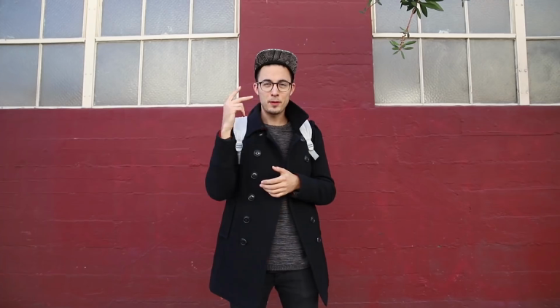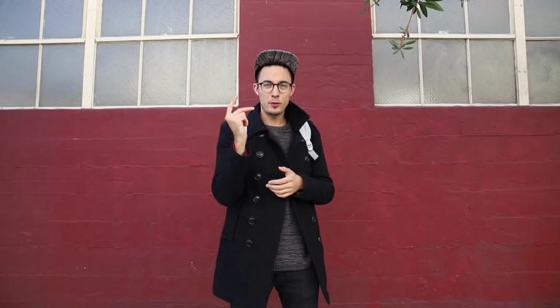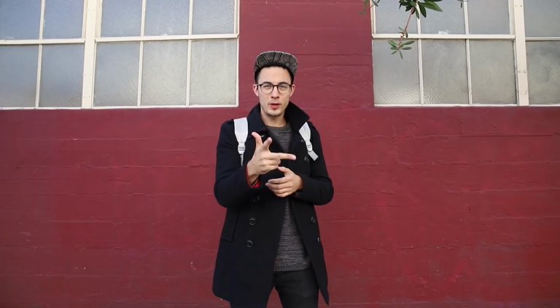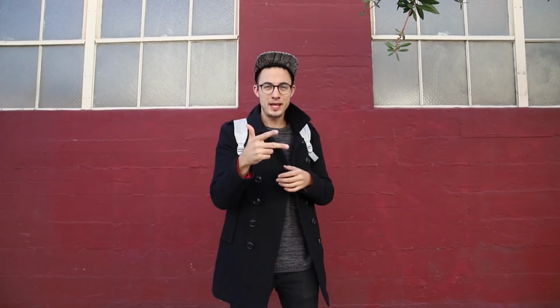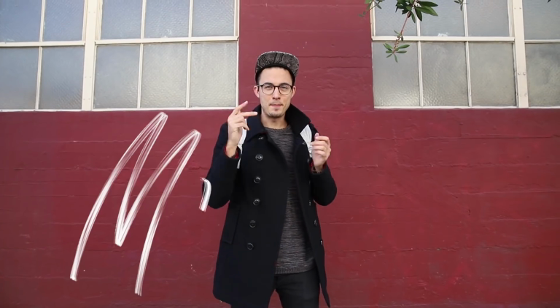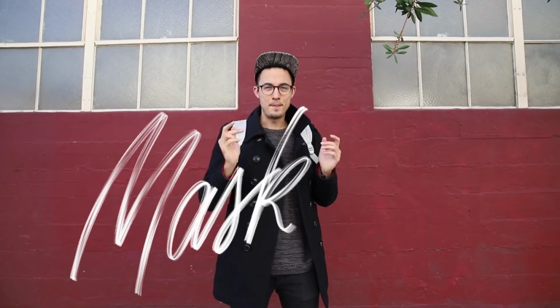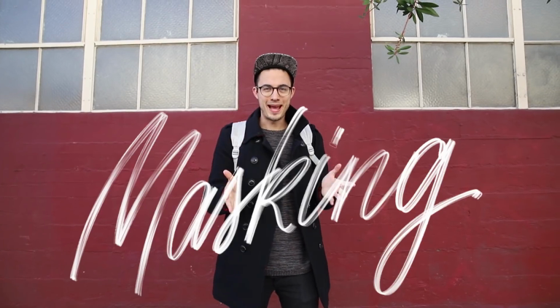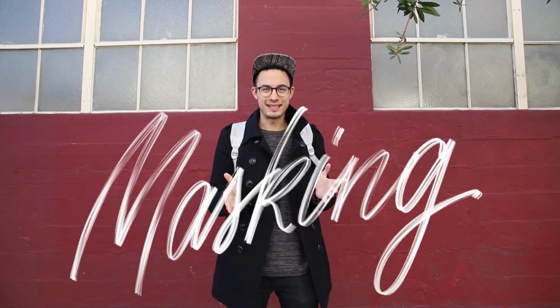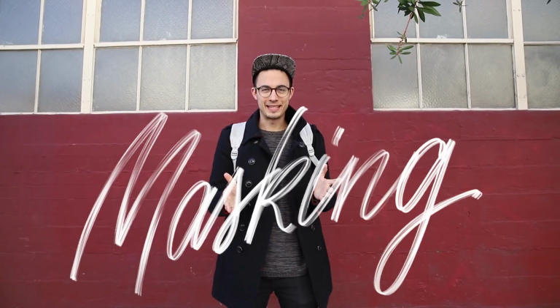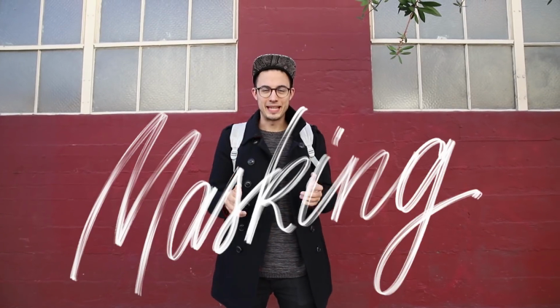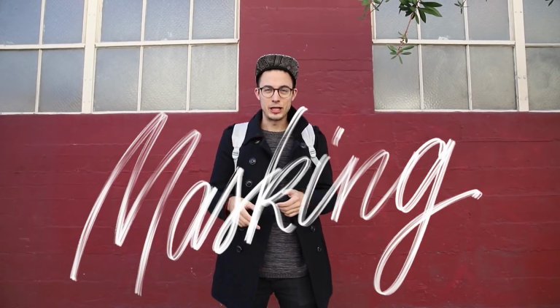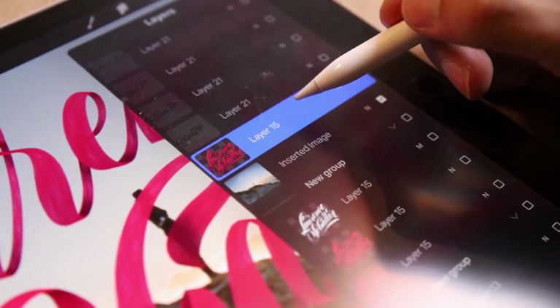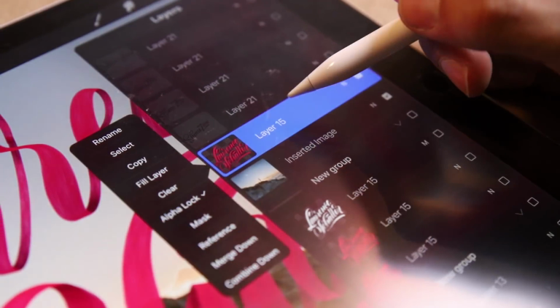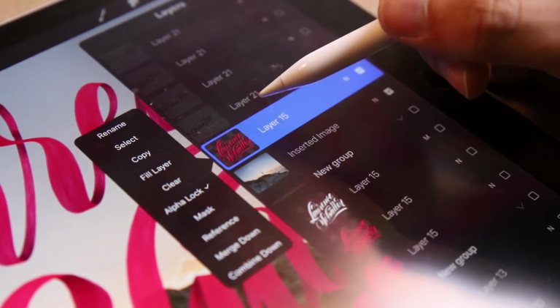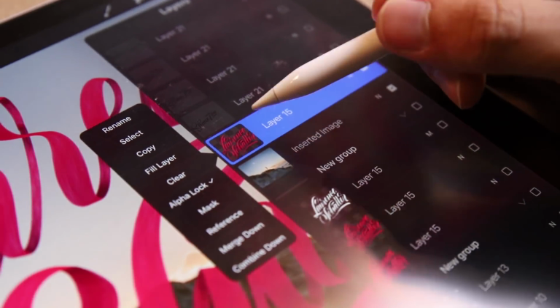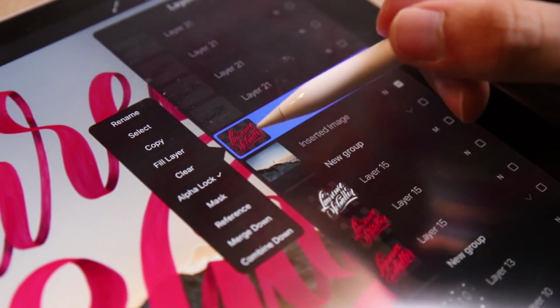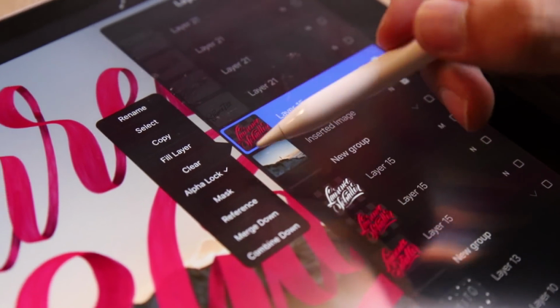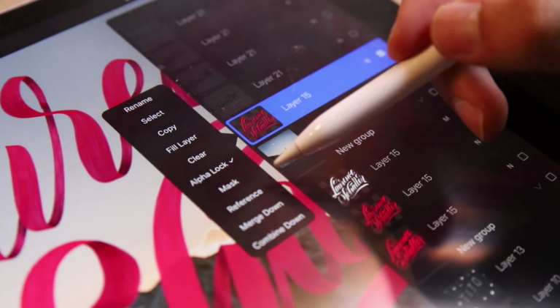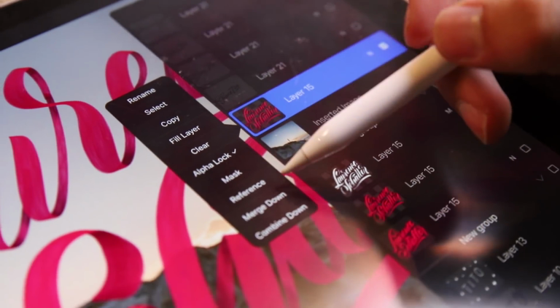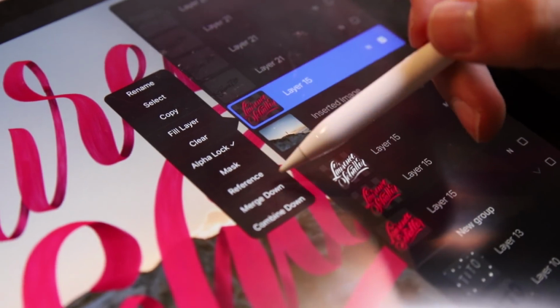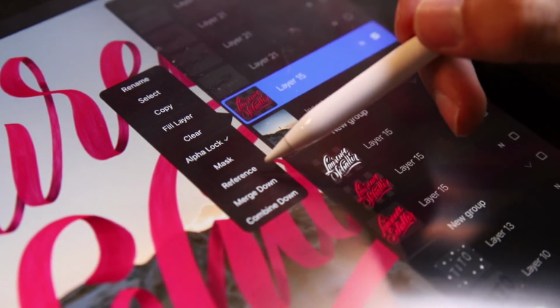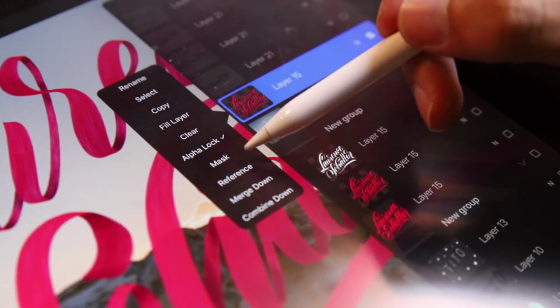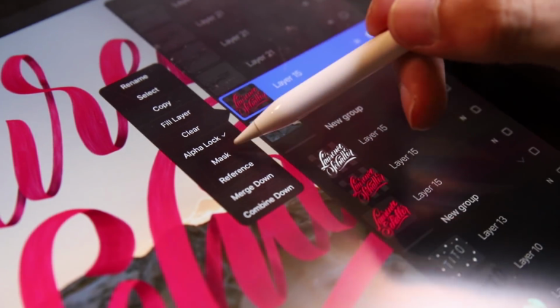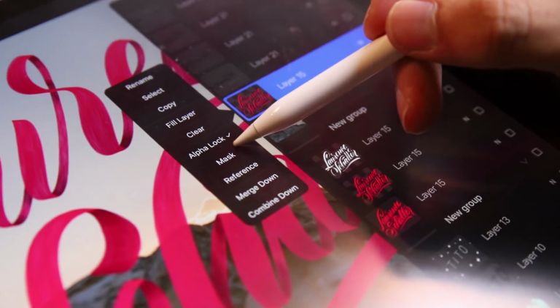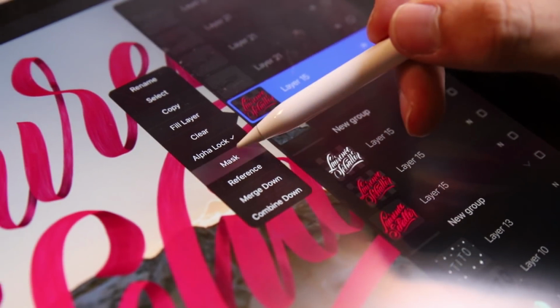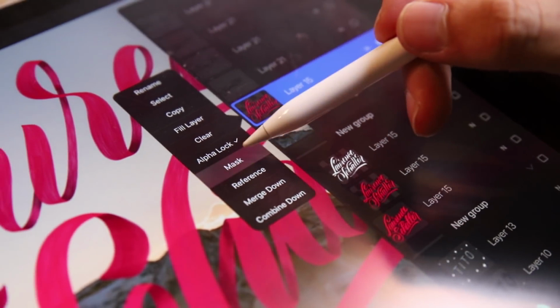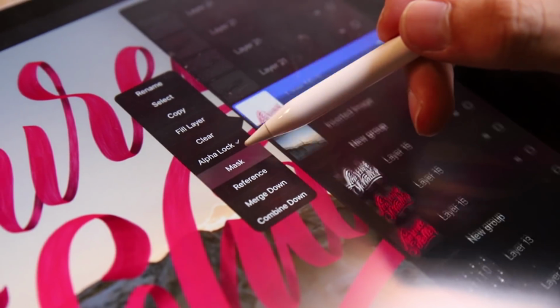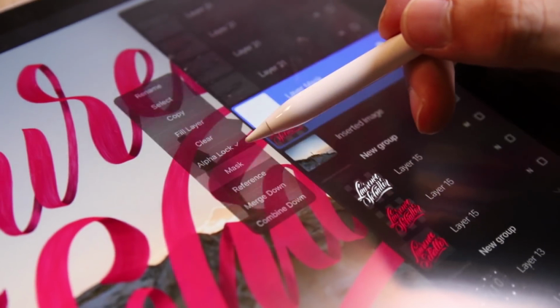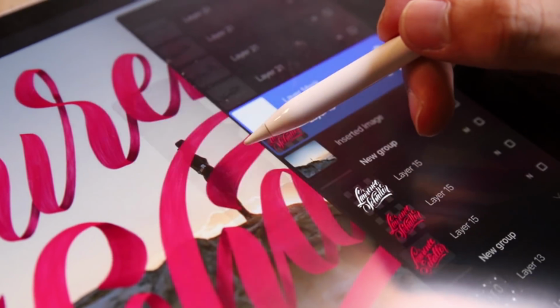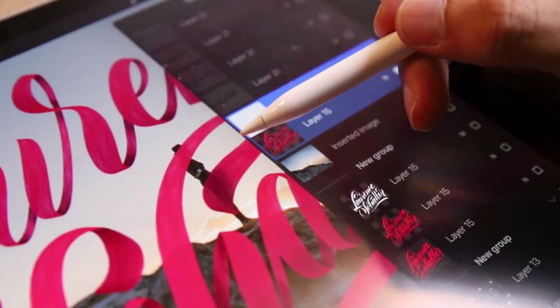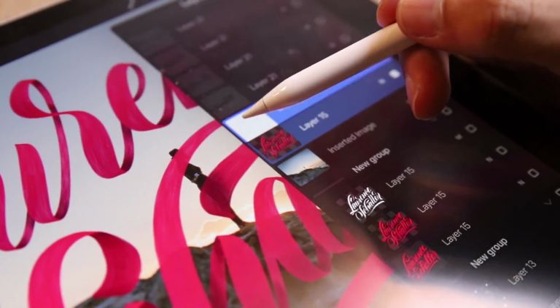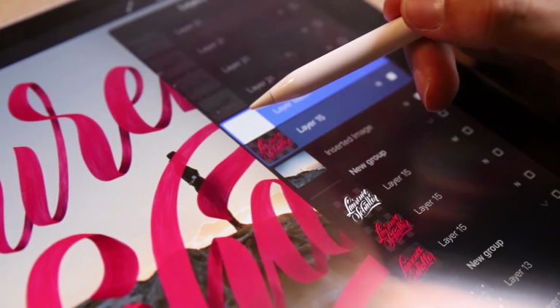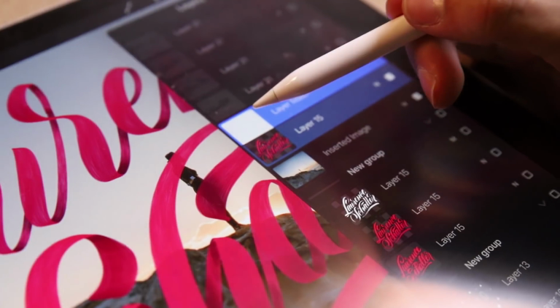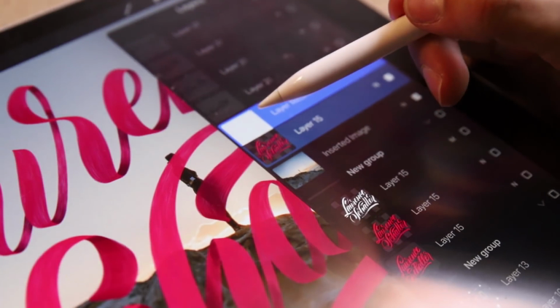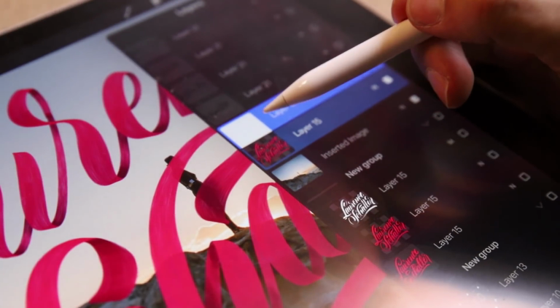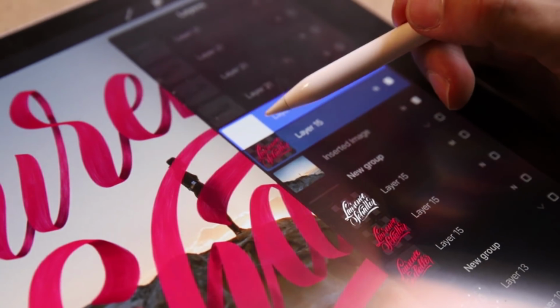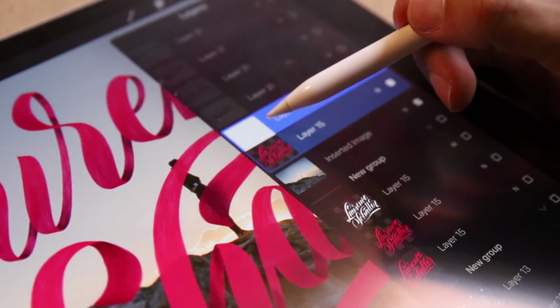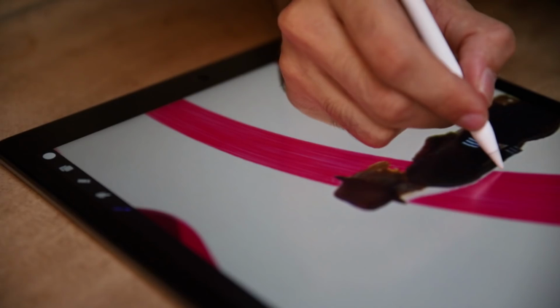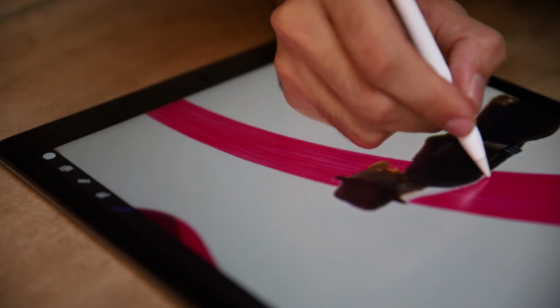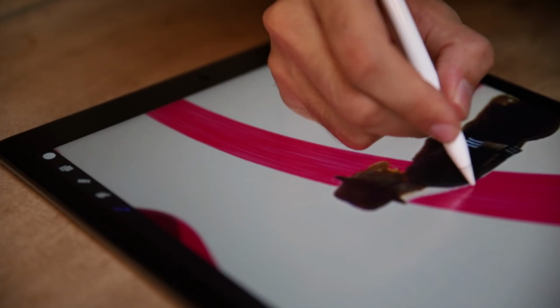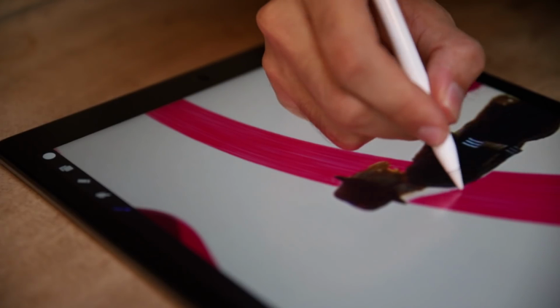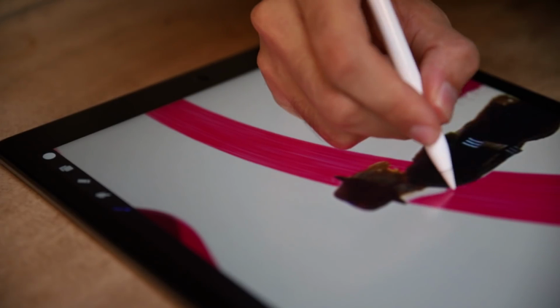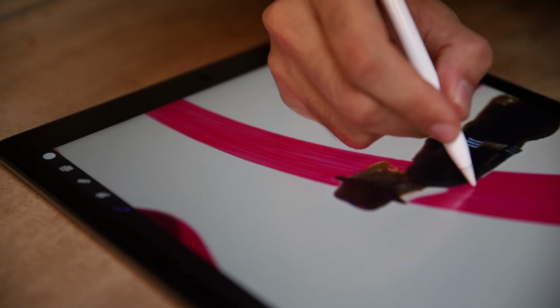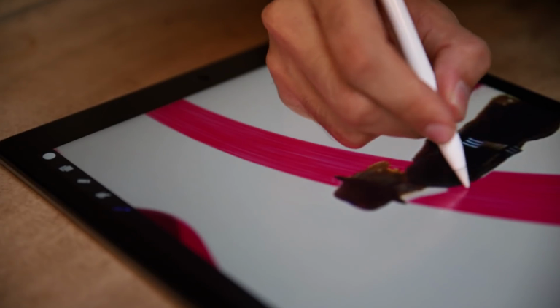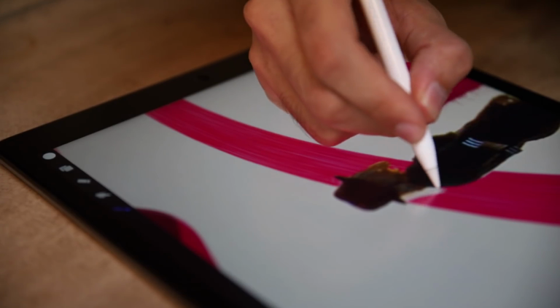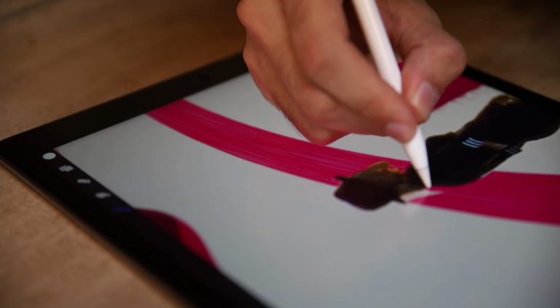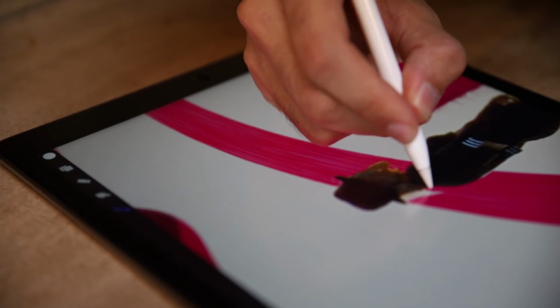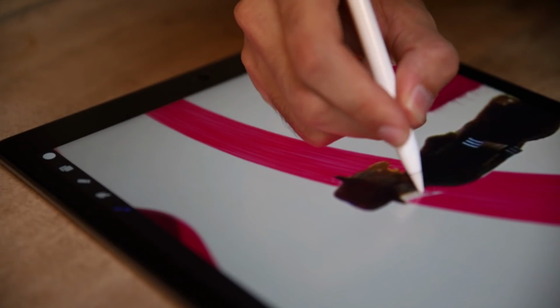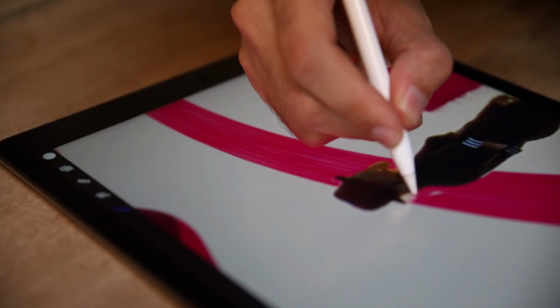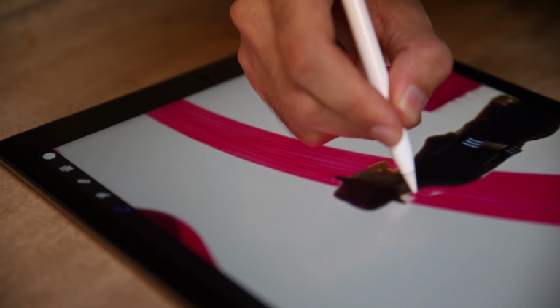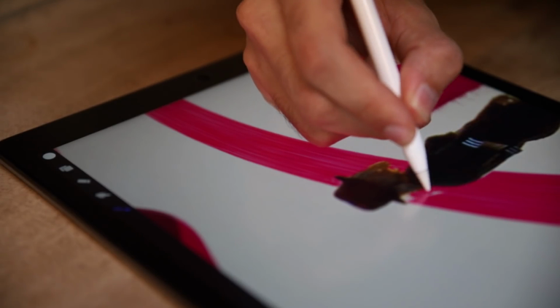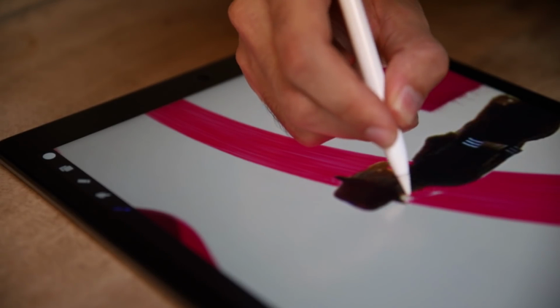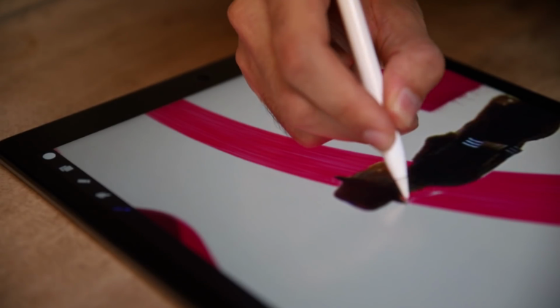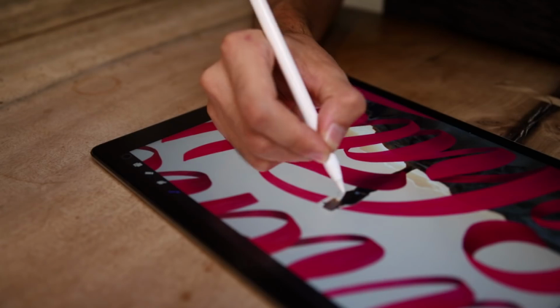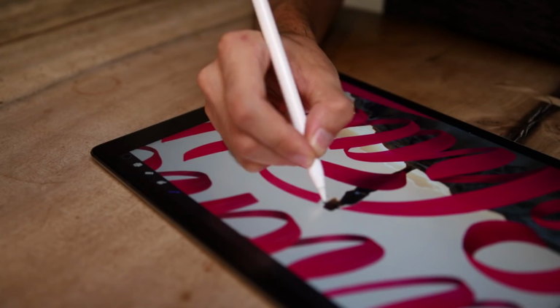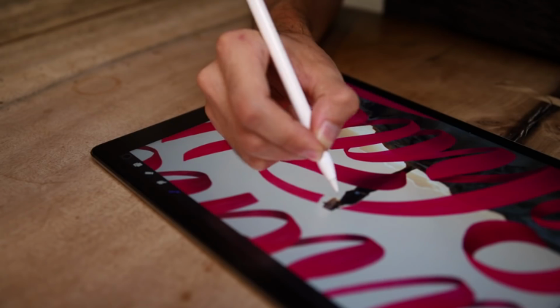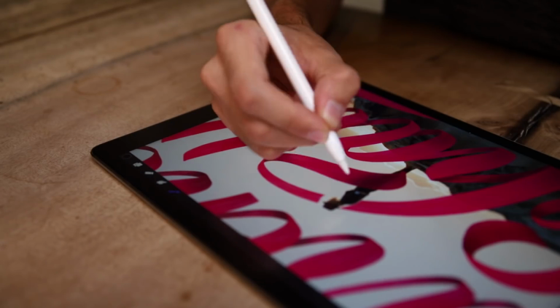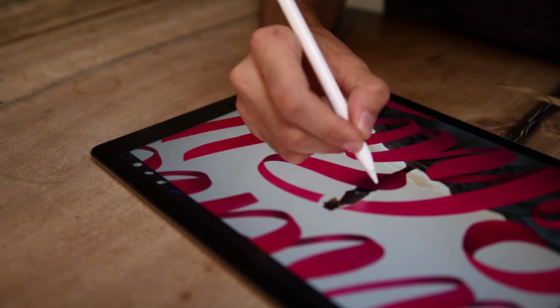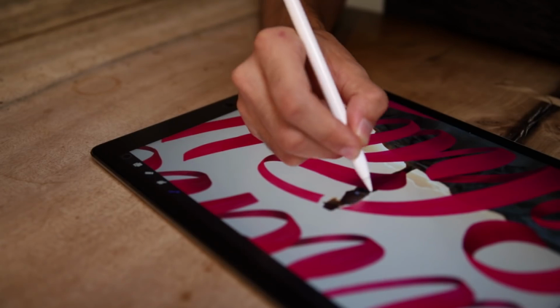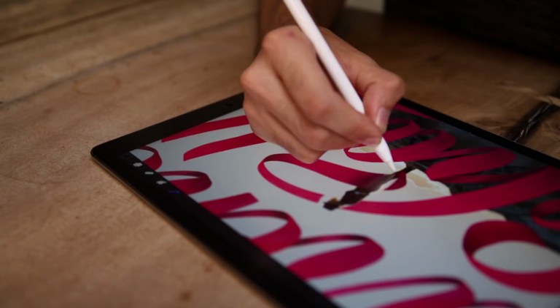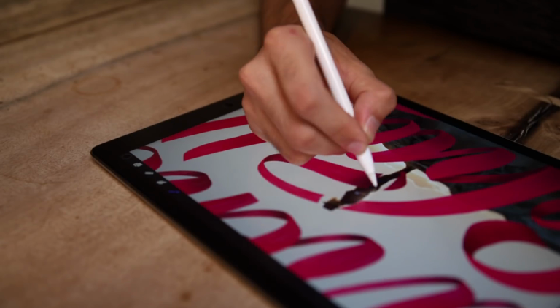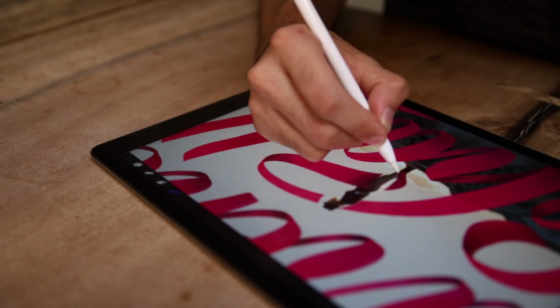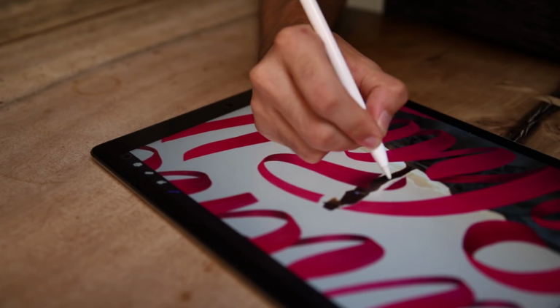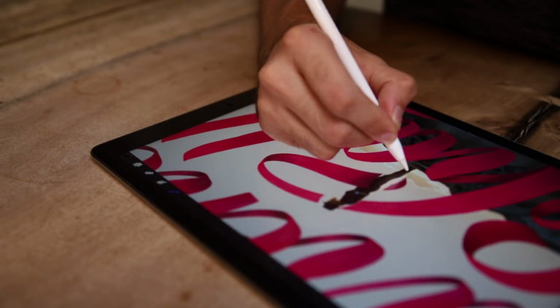Number three: masking. Tap with one finger on the layer and select mask, then use black and white to show or hide something from that layer.